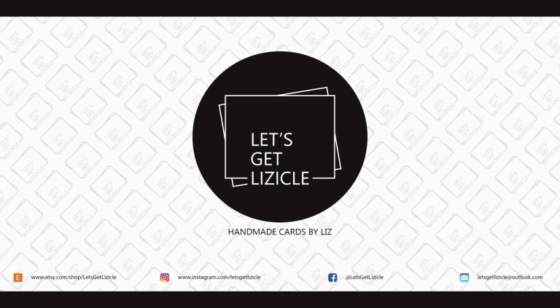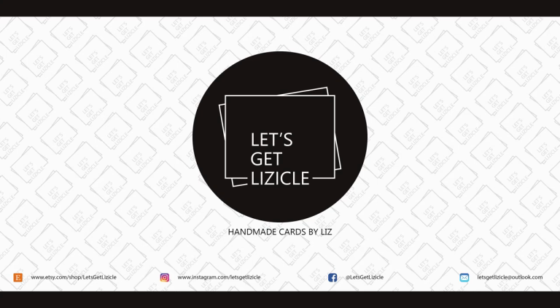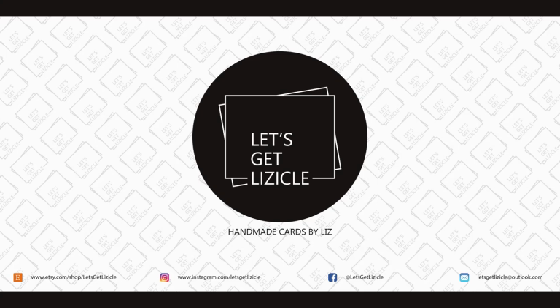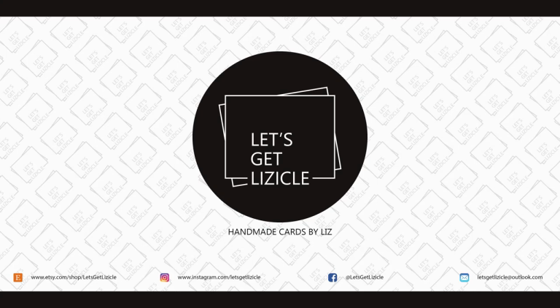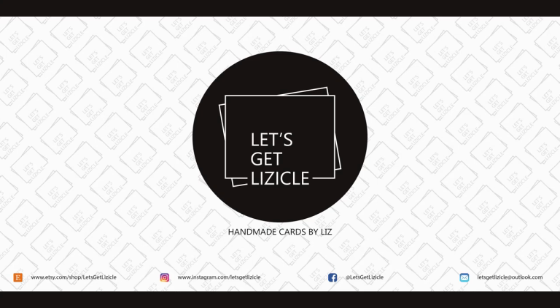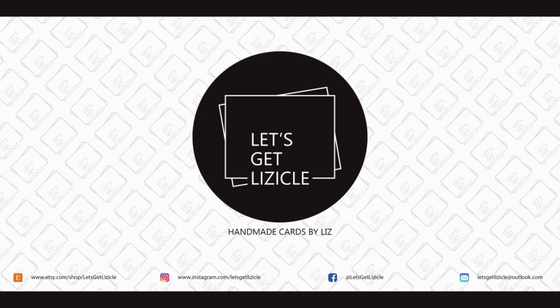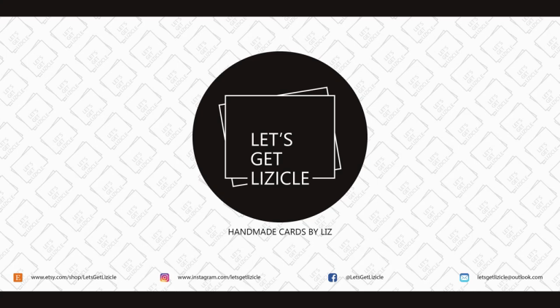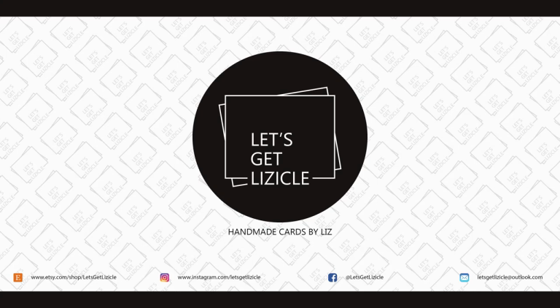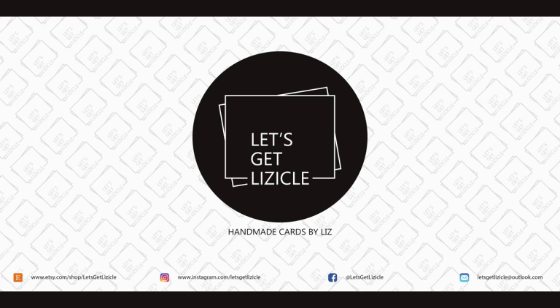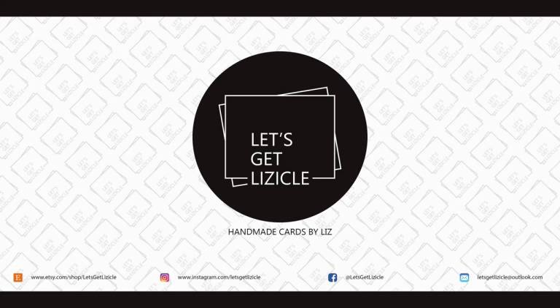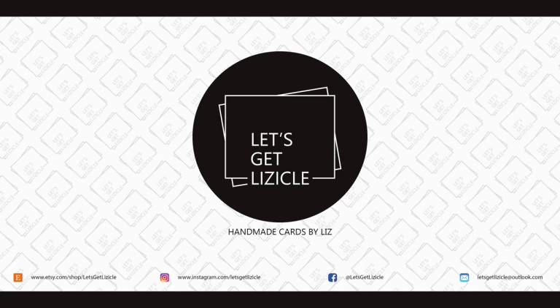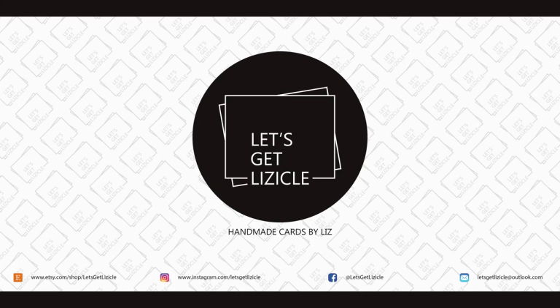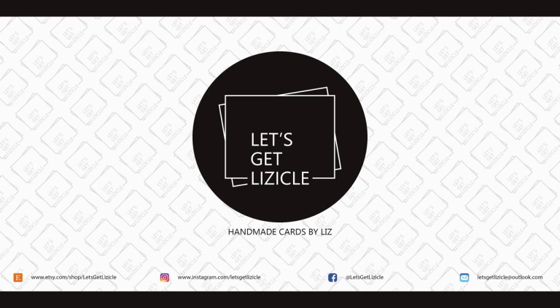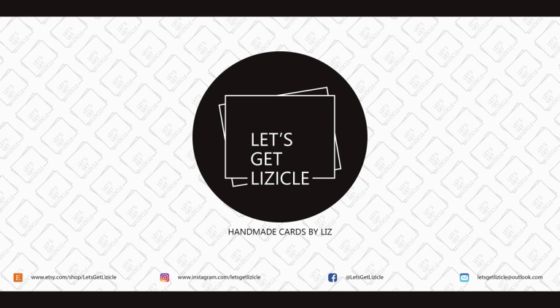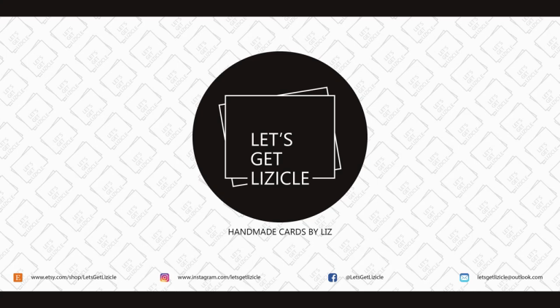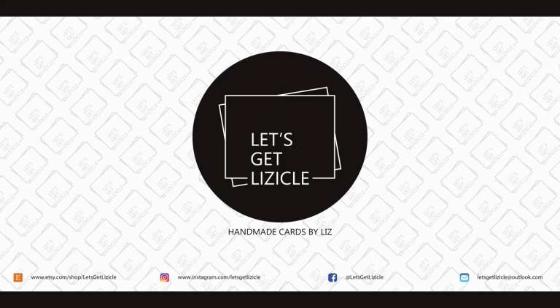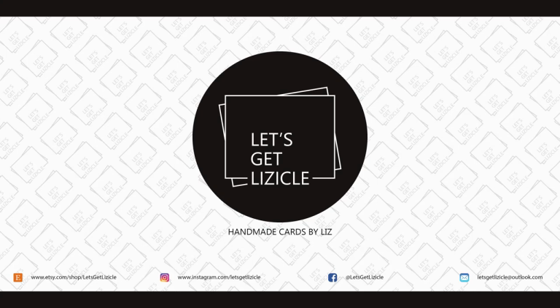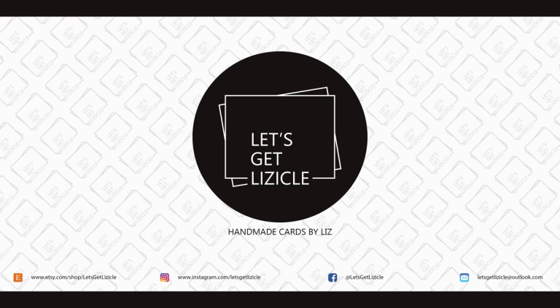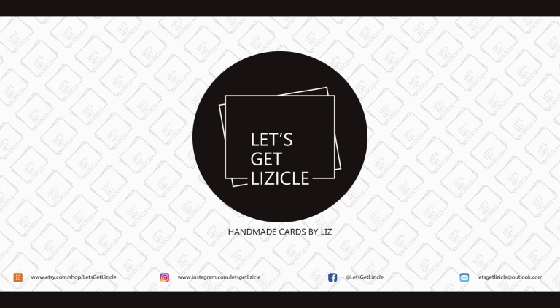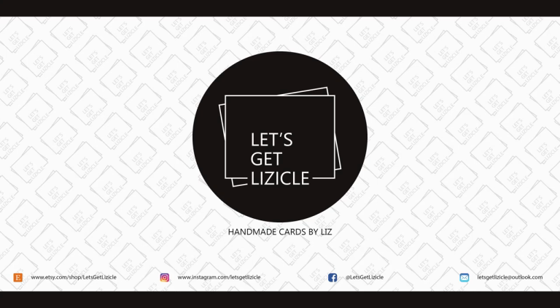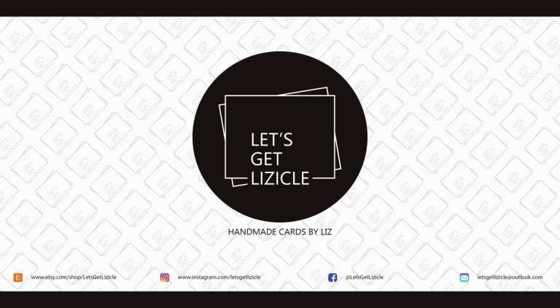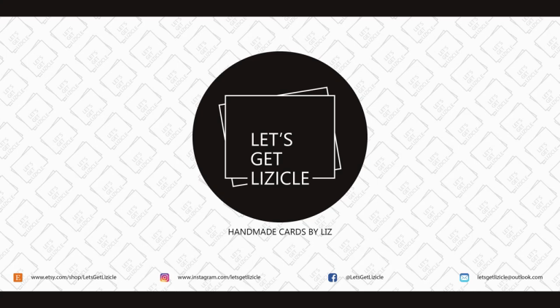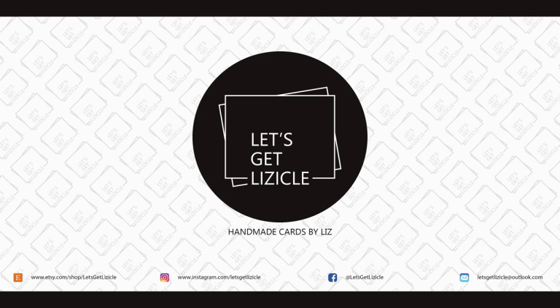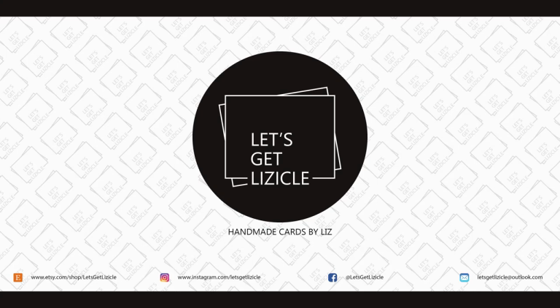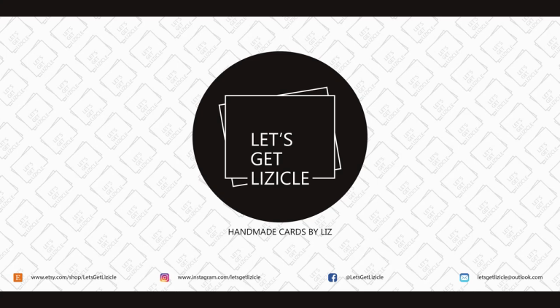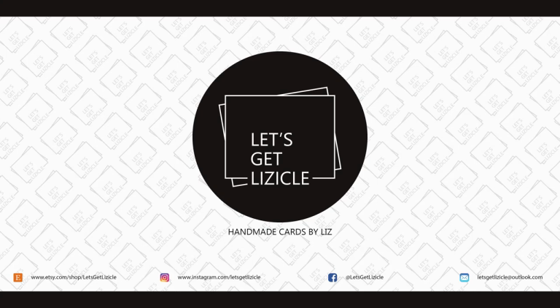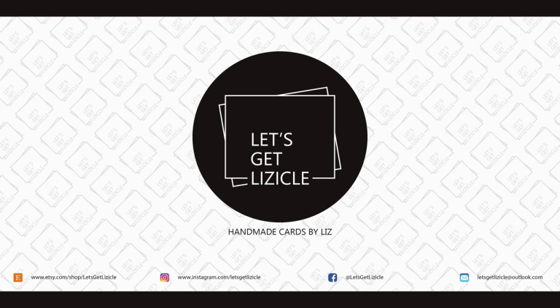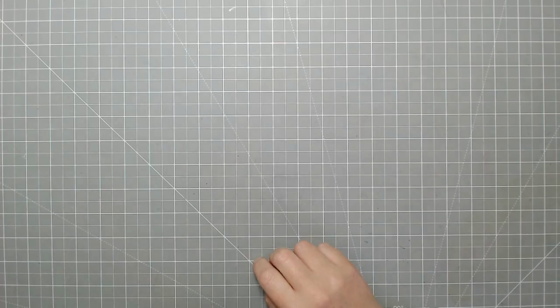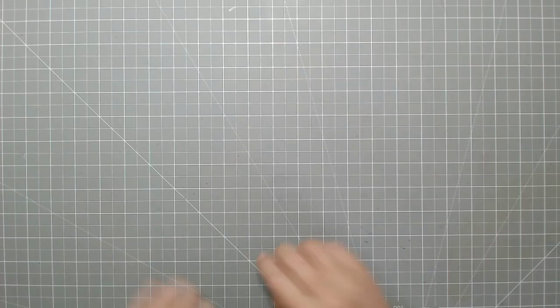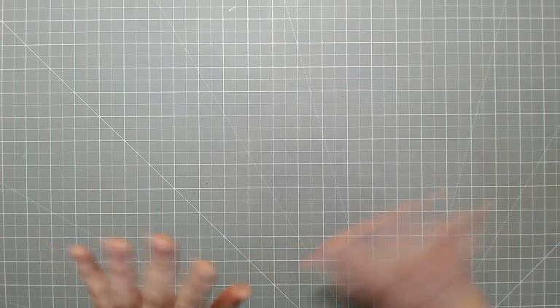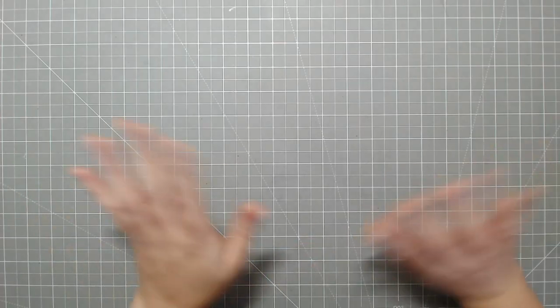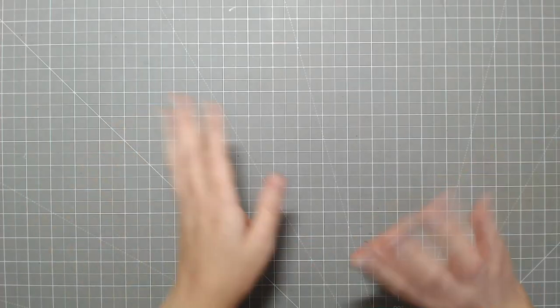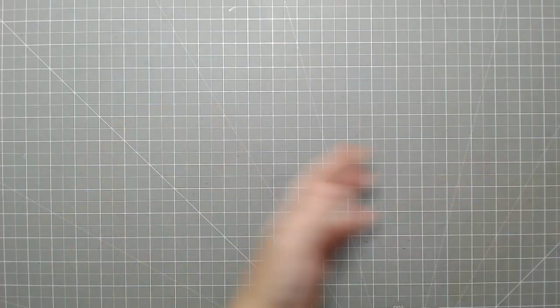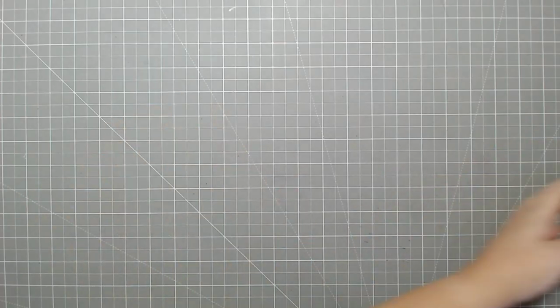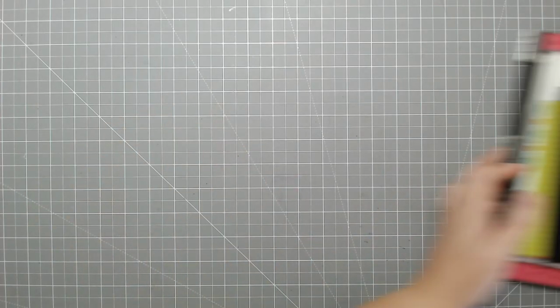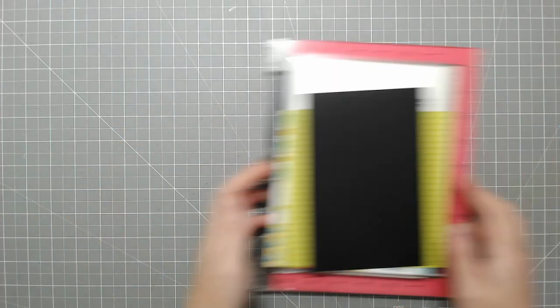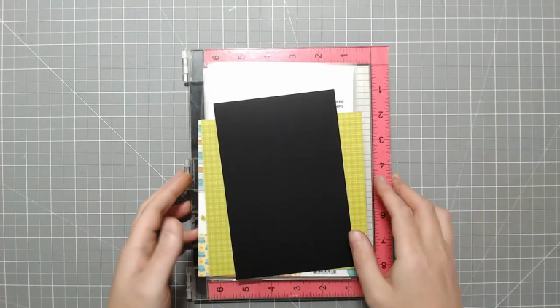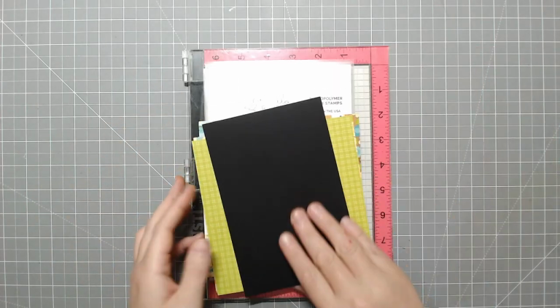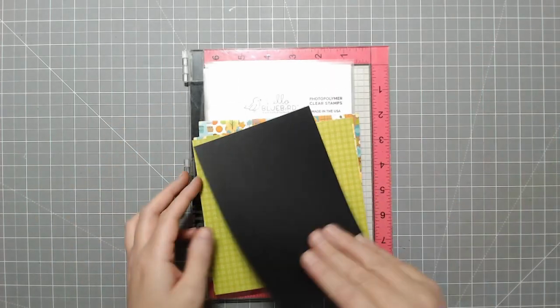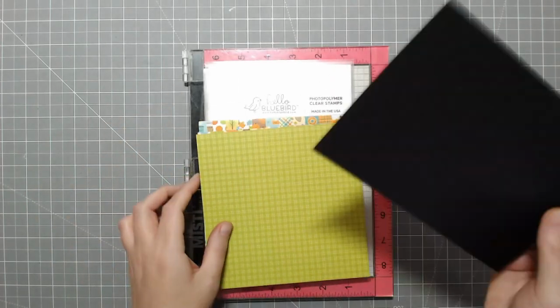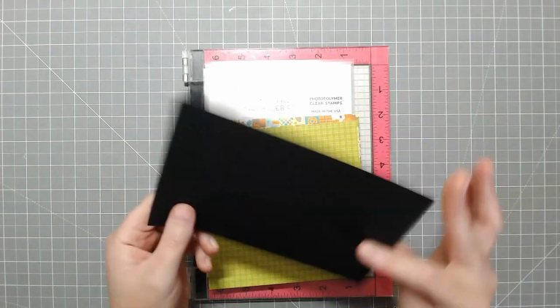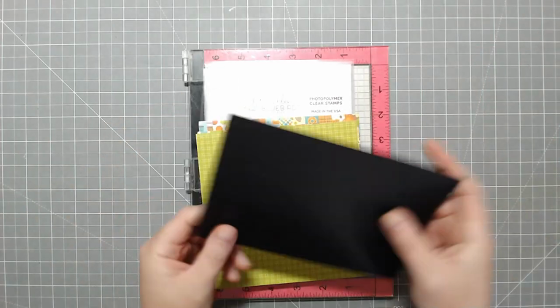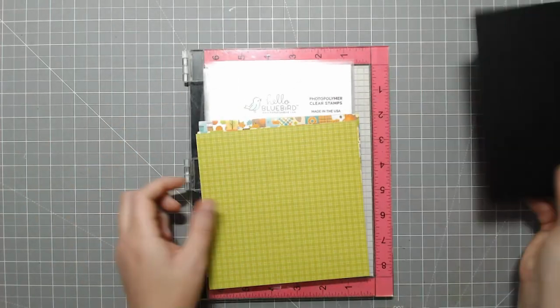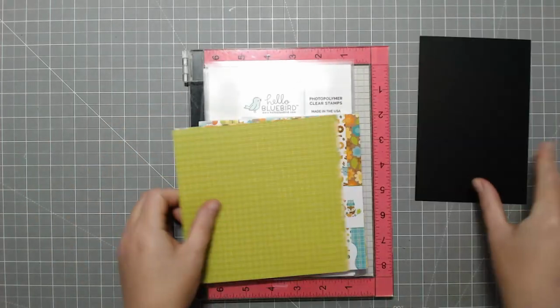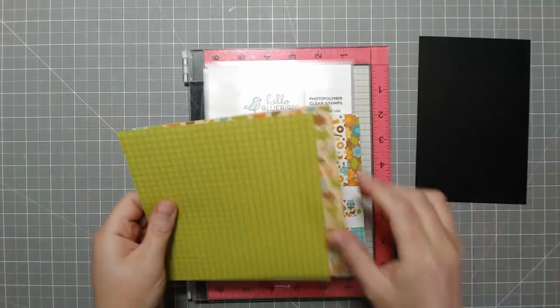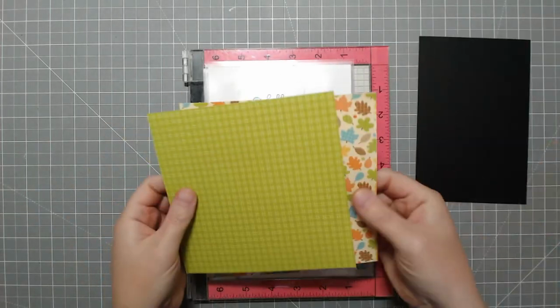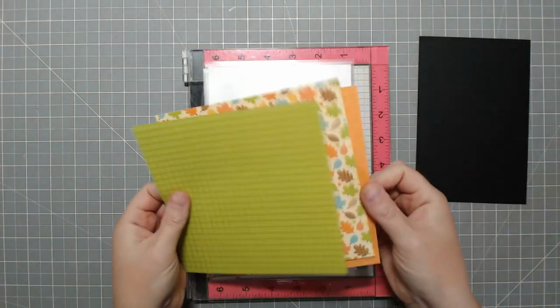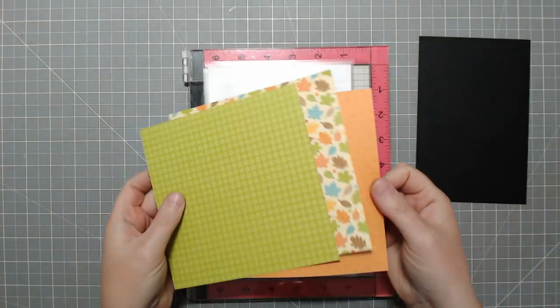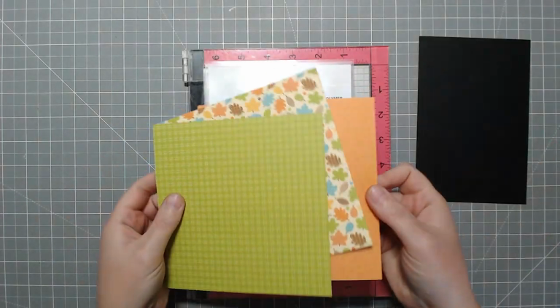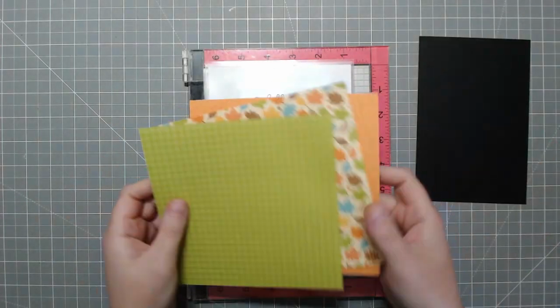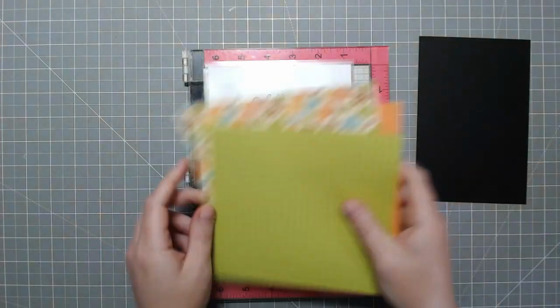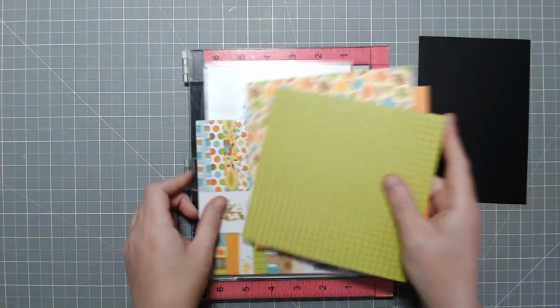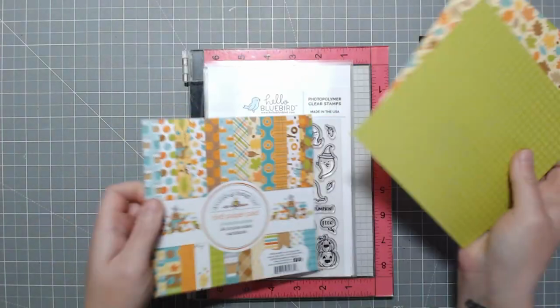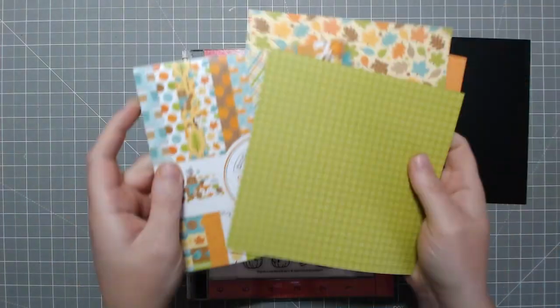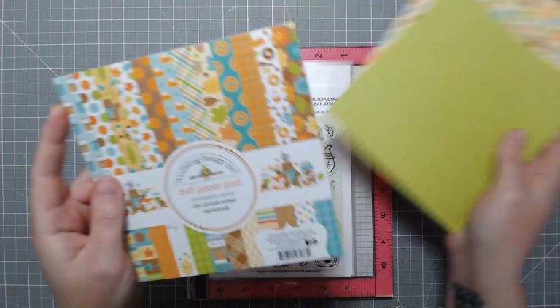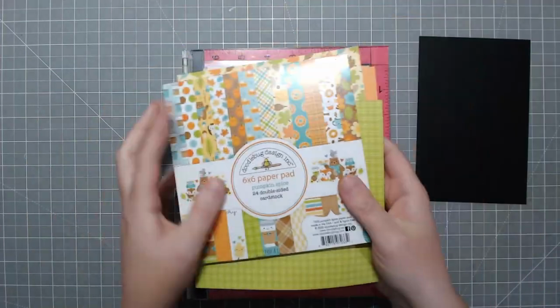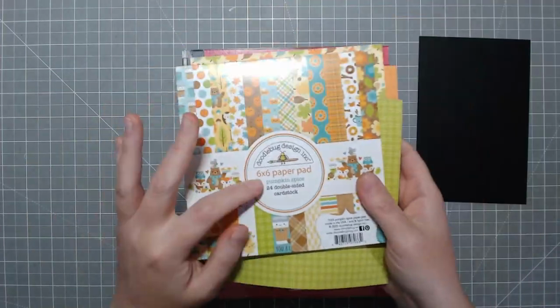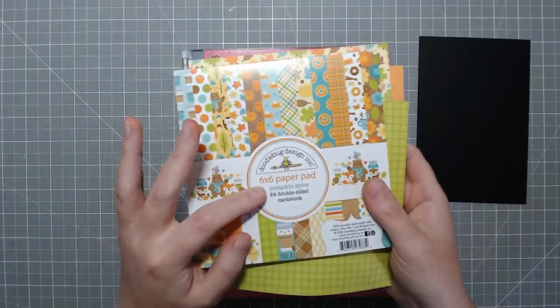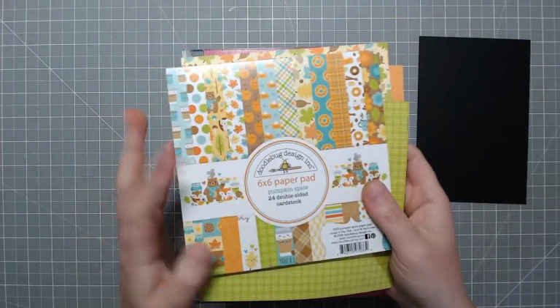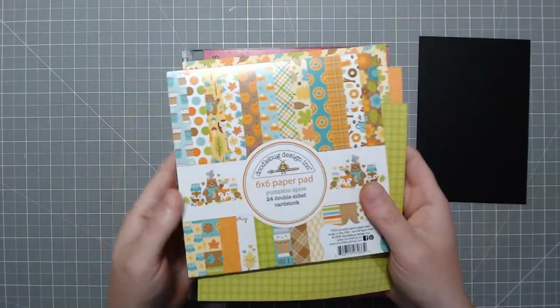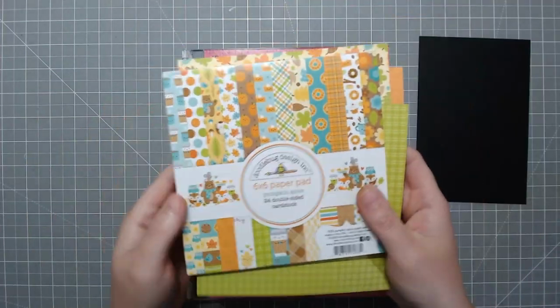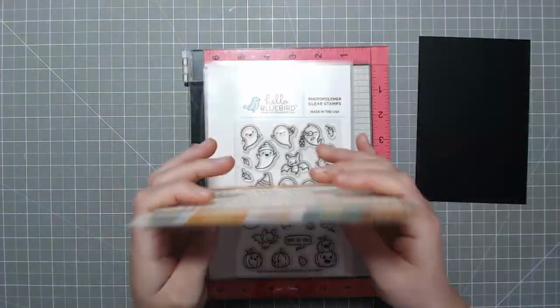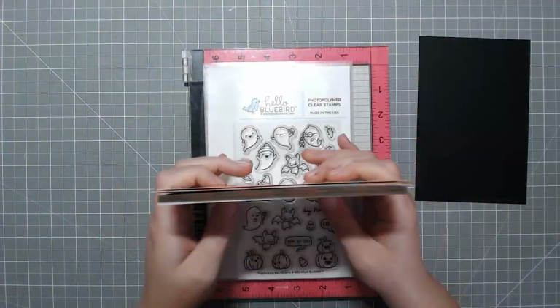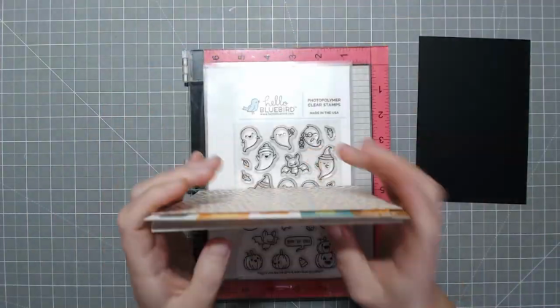Hey guys! Welcome to my YouTube channel, or welcome back if you've been here before. My name is Liz and this is Let's Get Lizical, where we do everything card making.